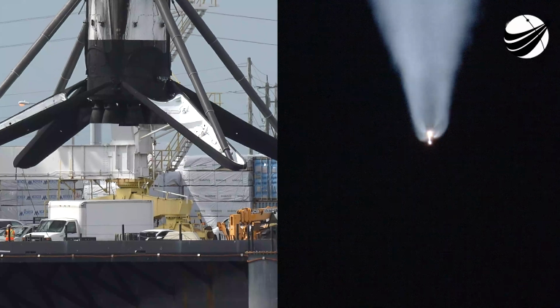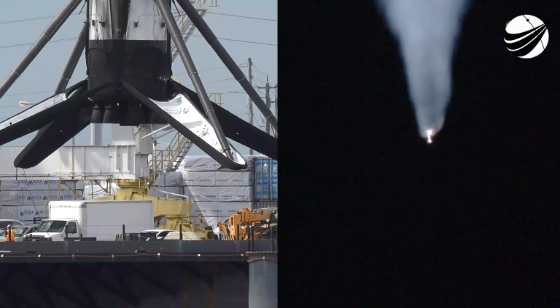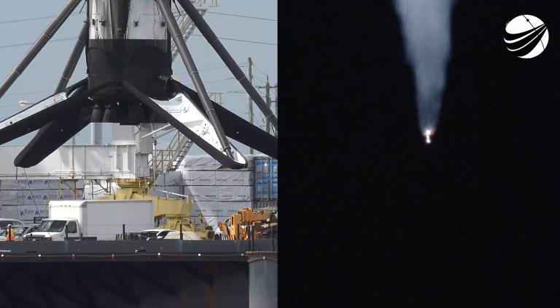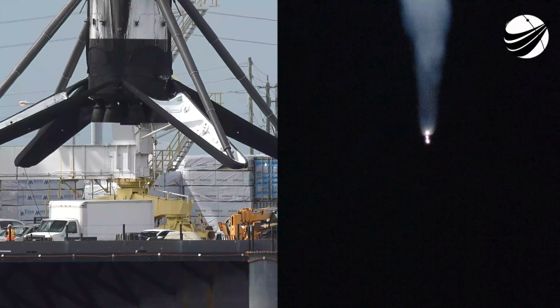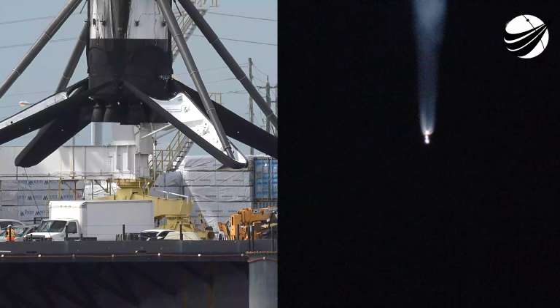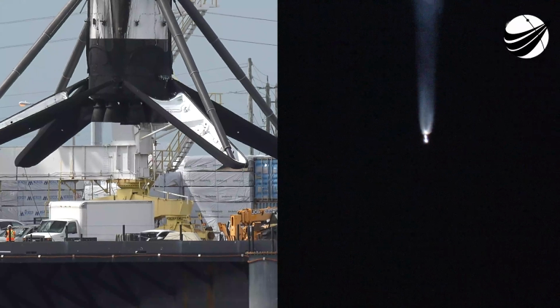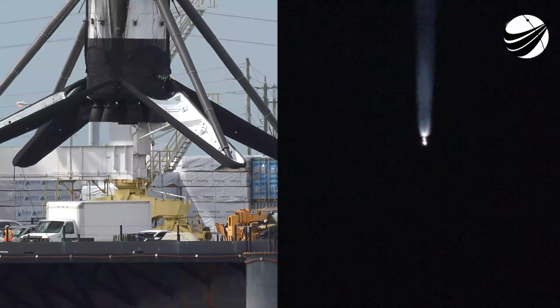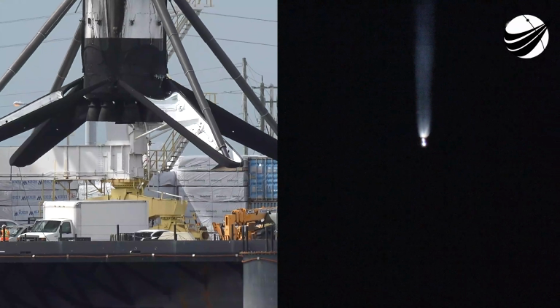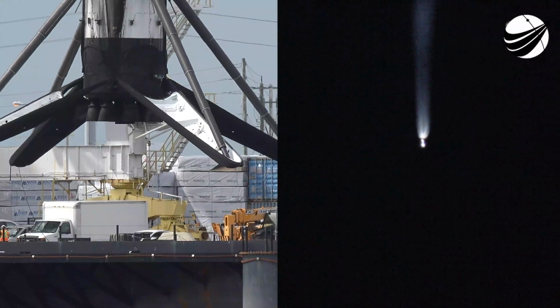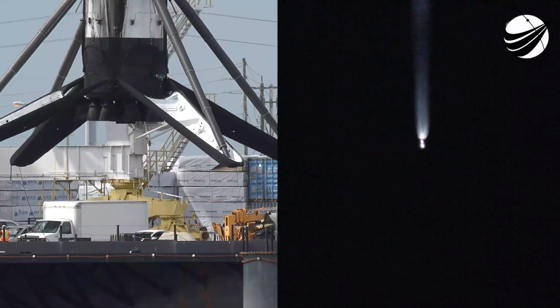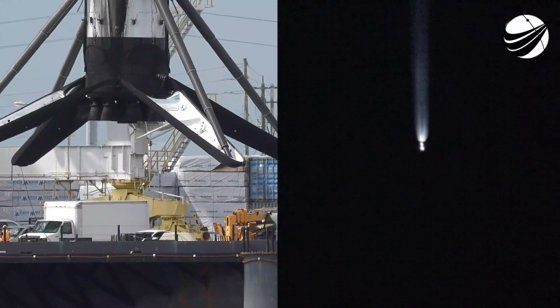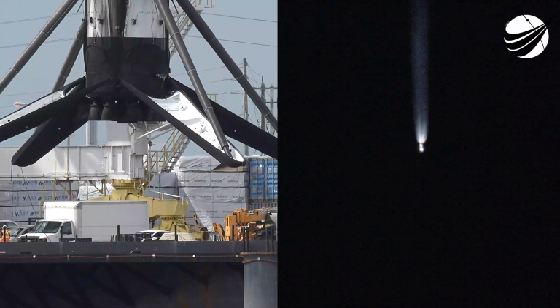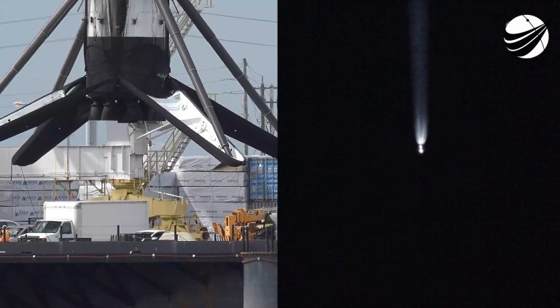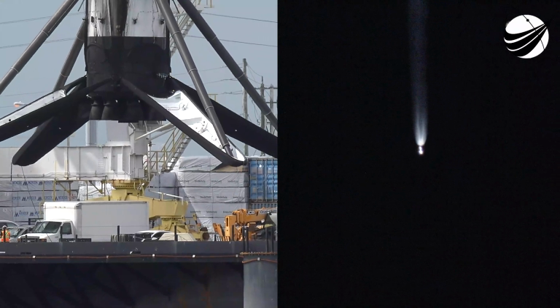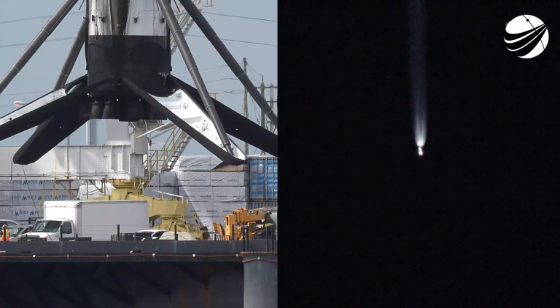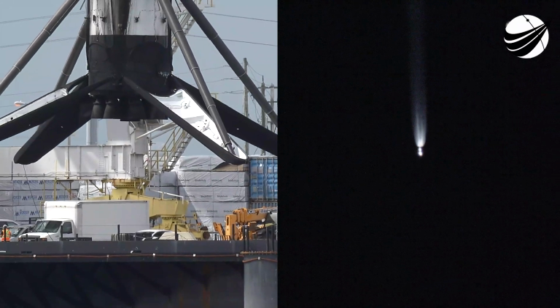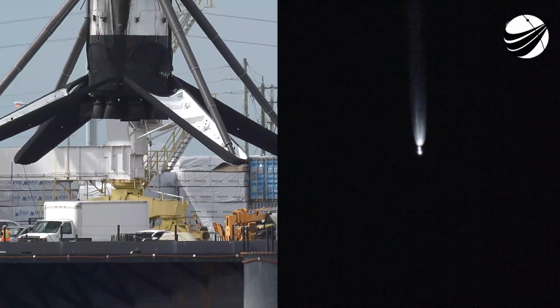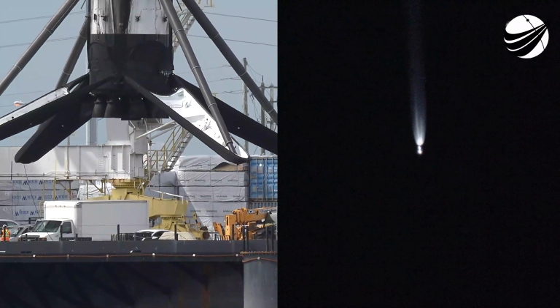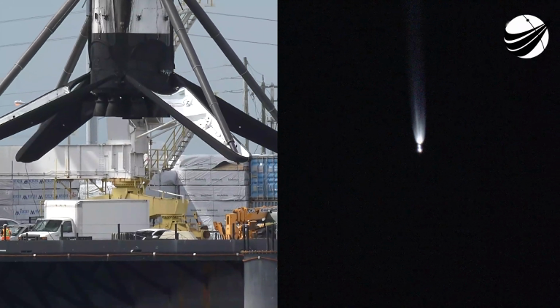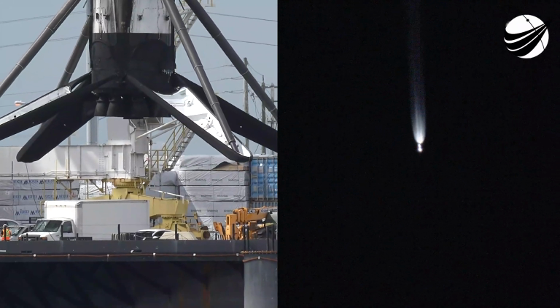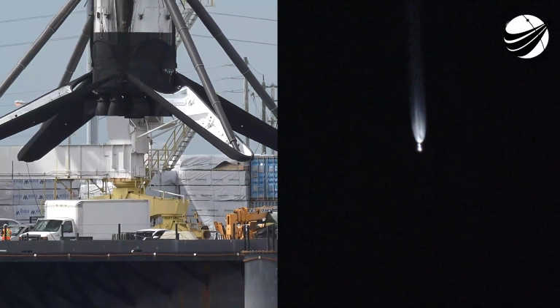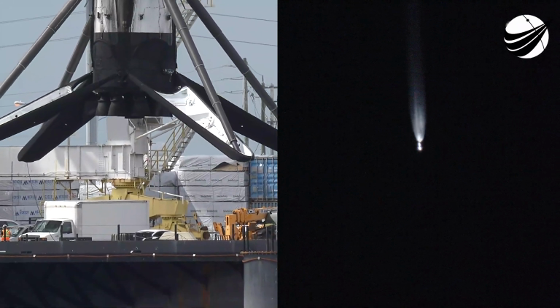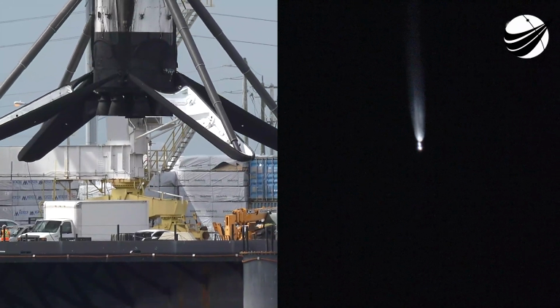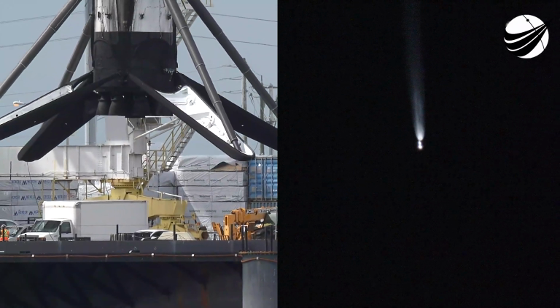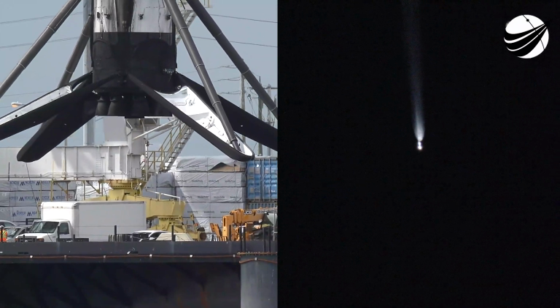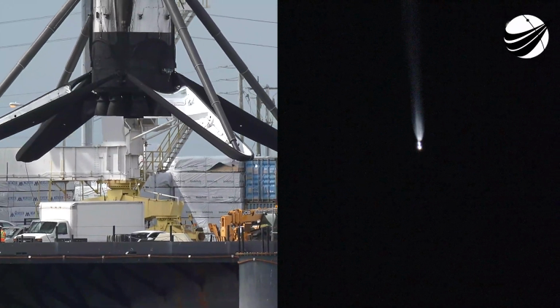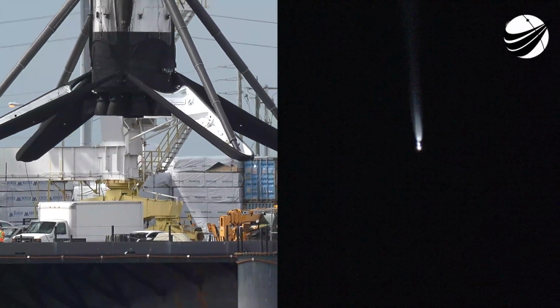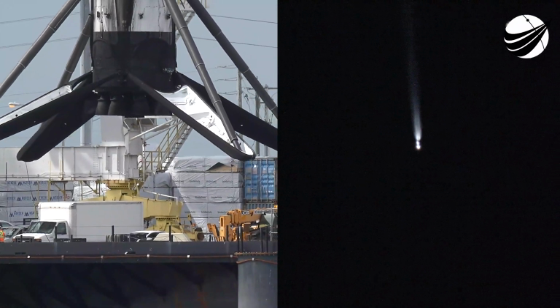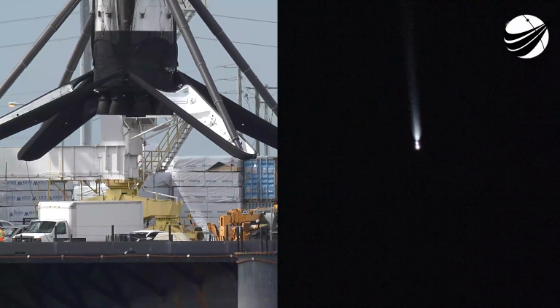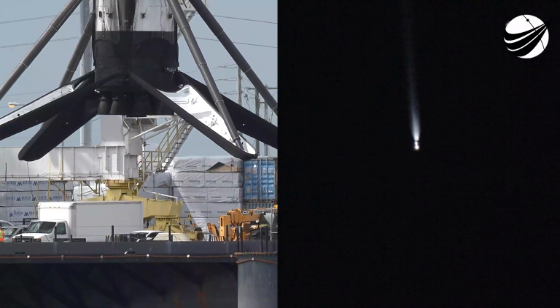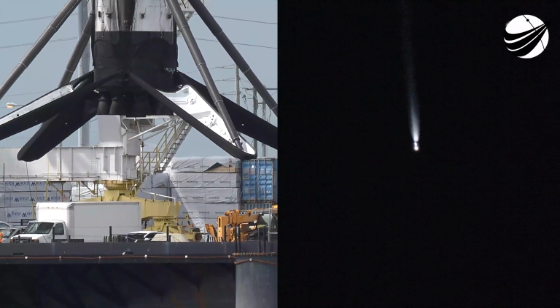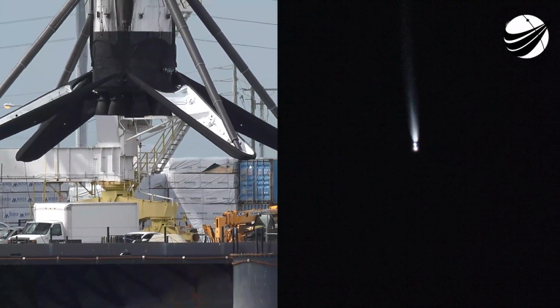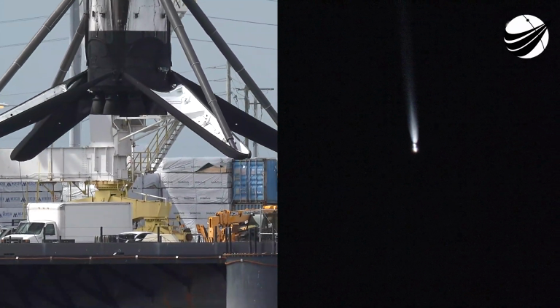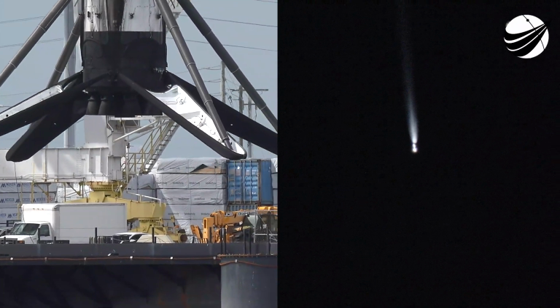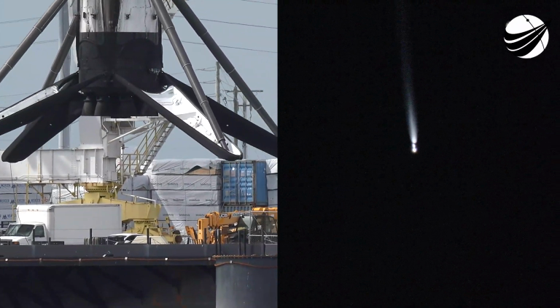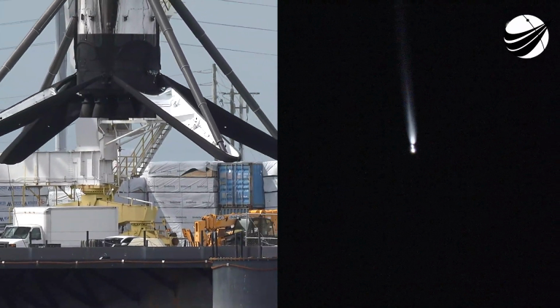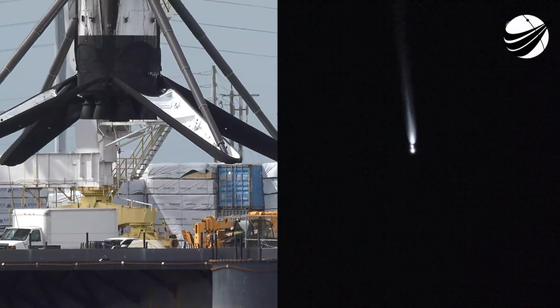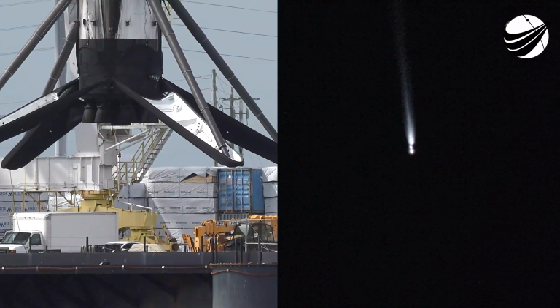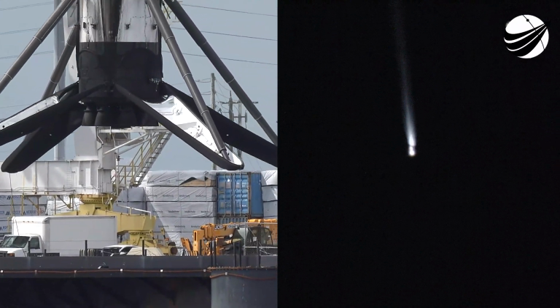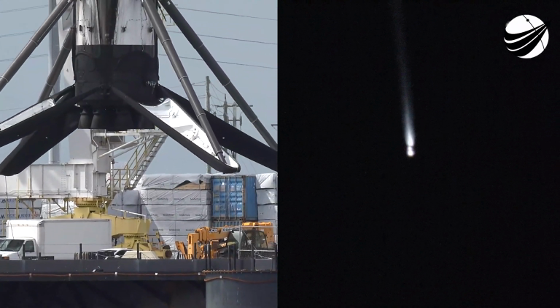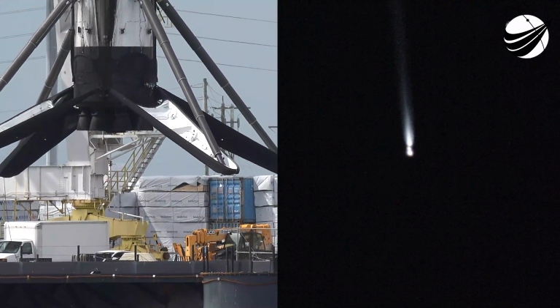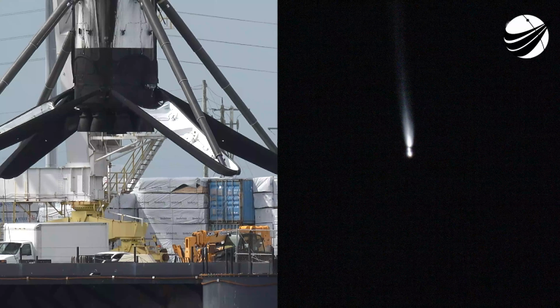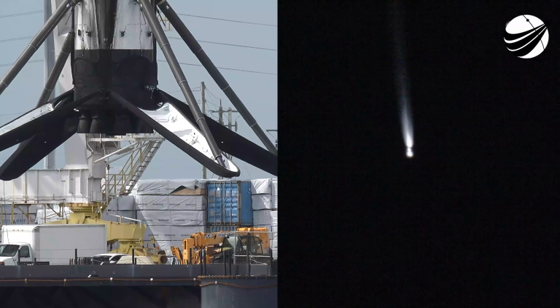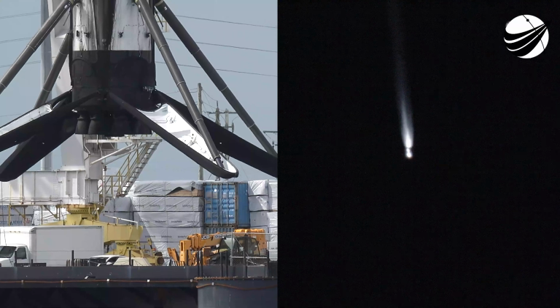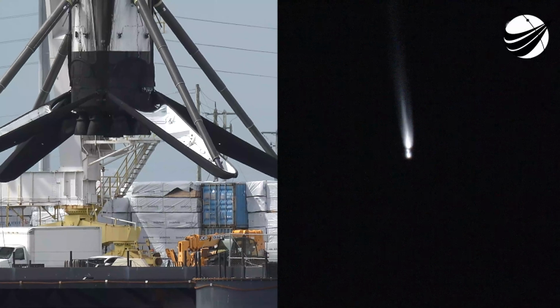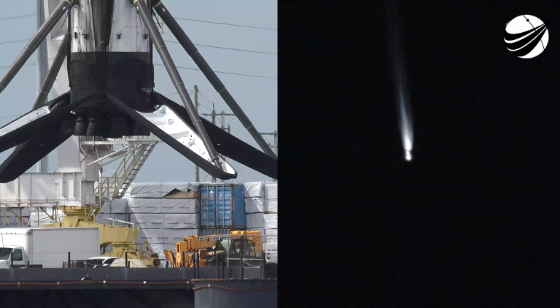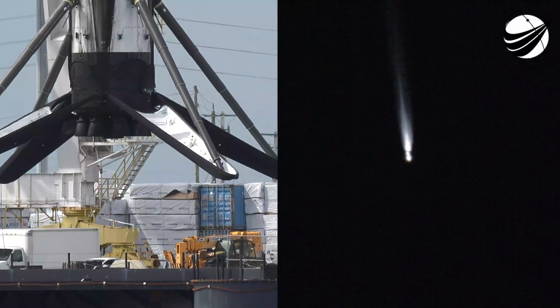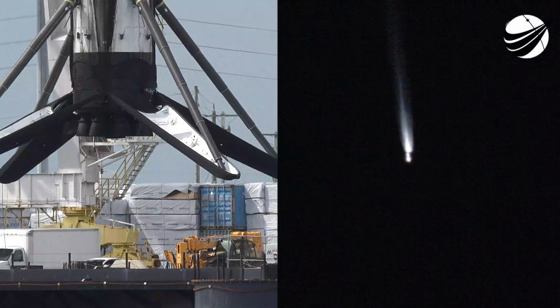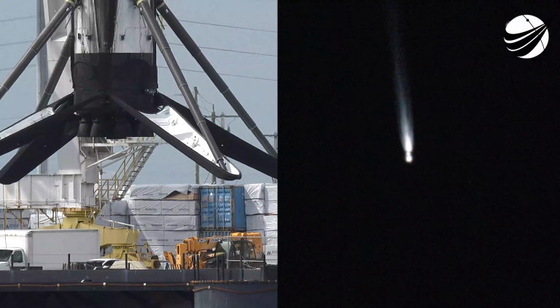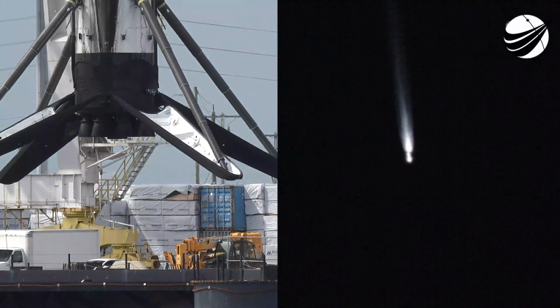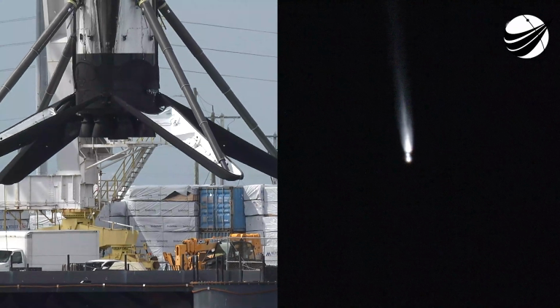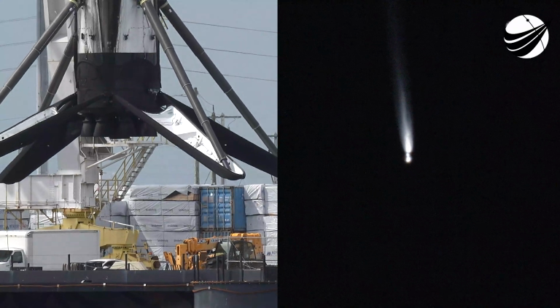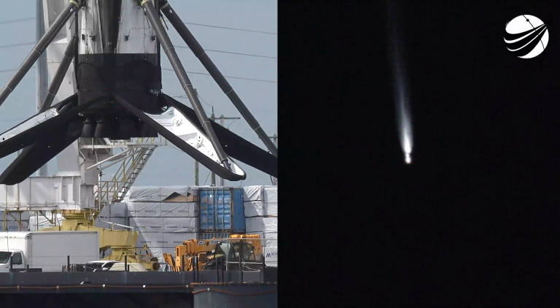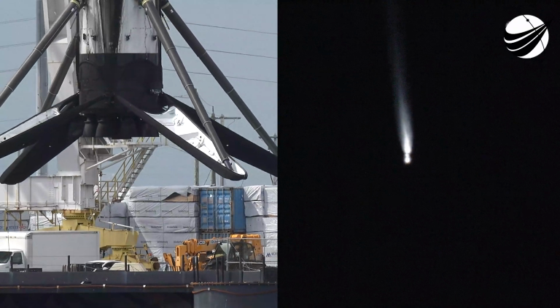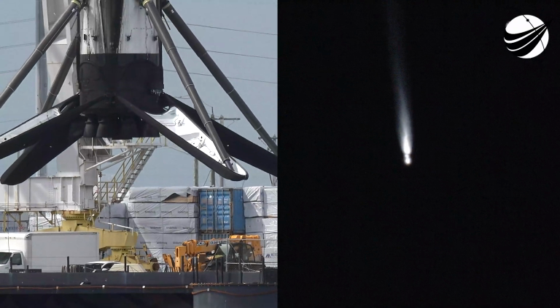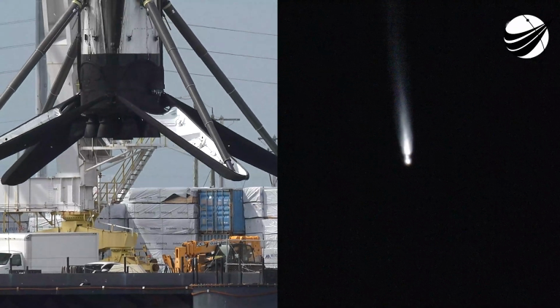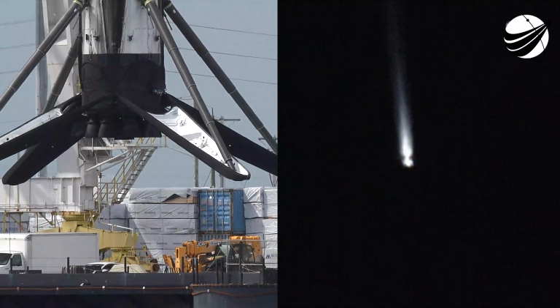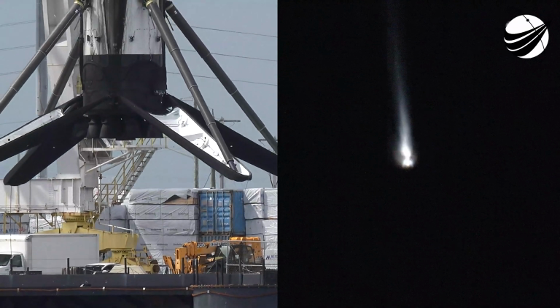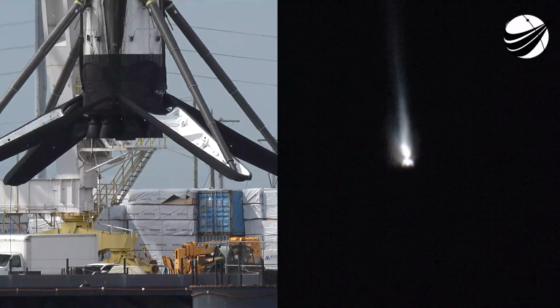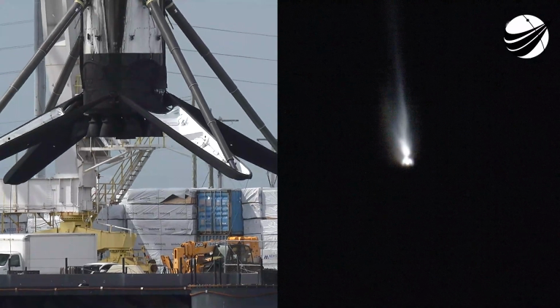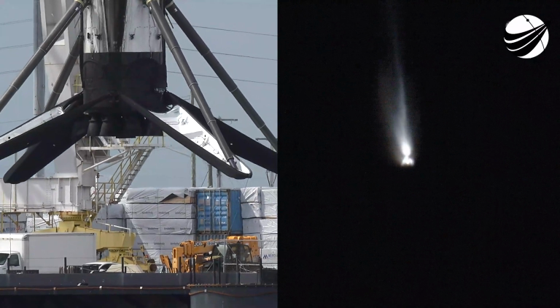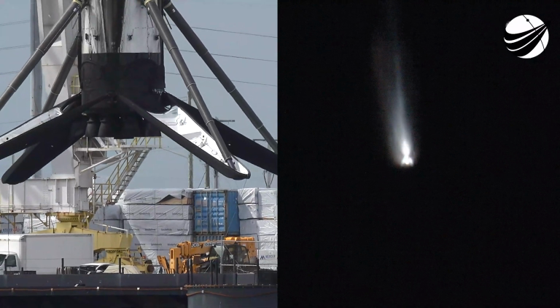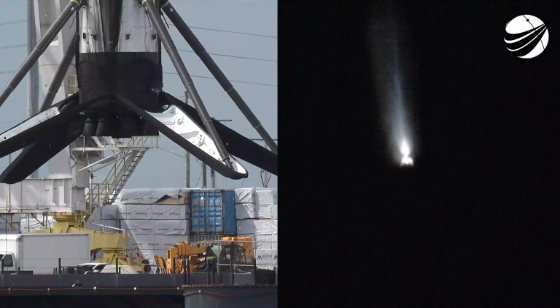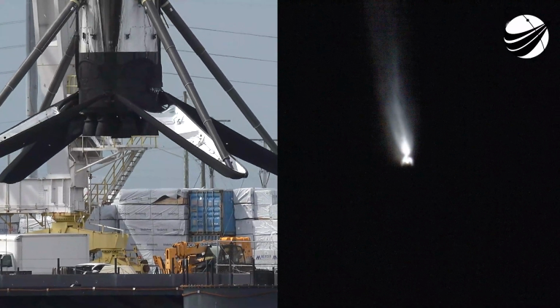Stage separation confirmed. Fantastic sight.